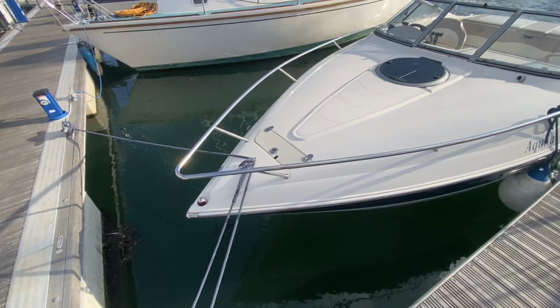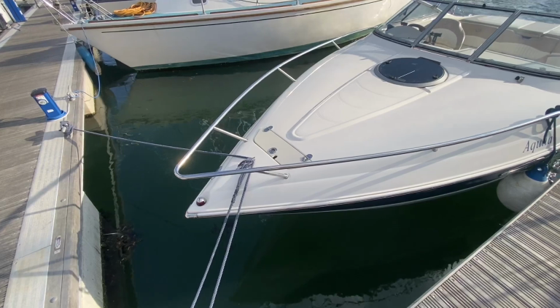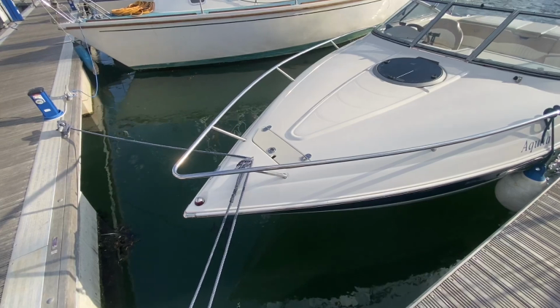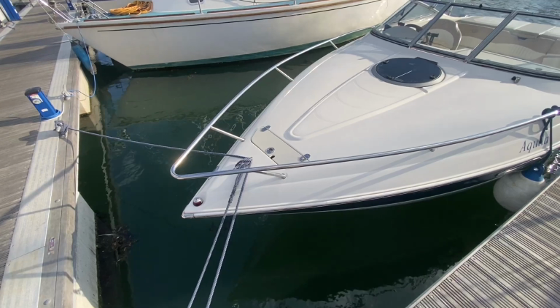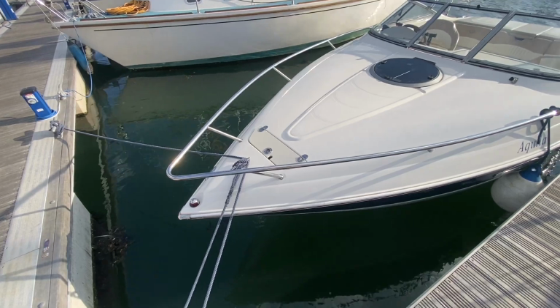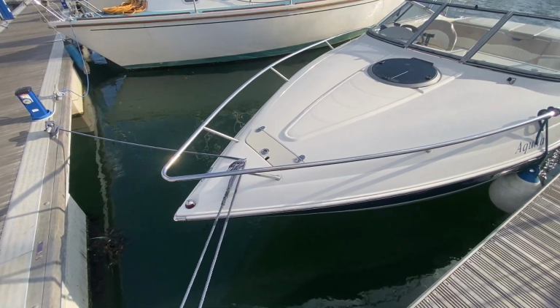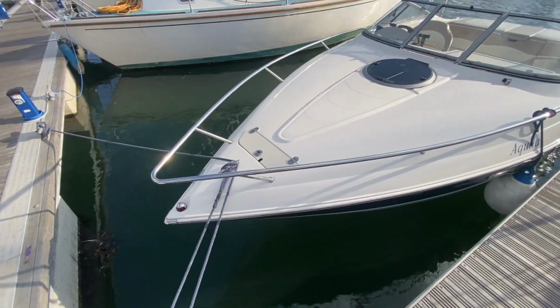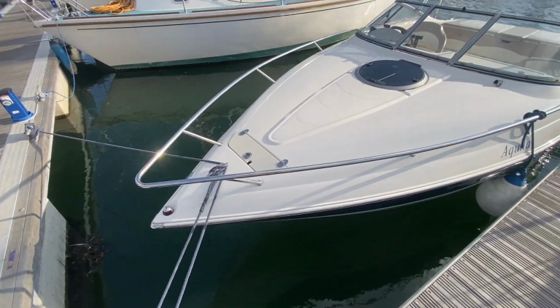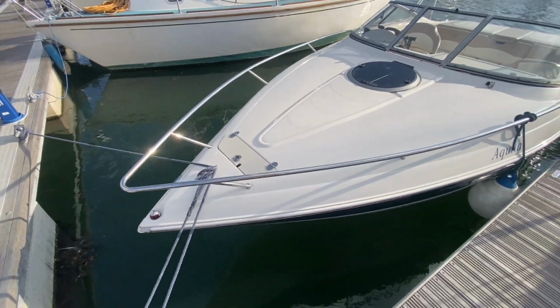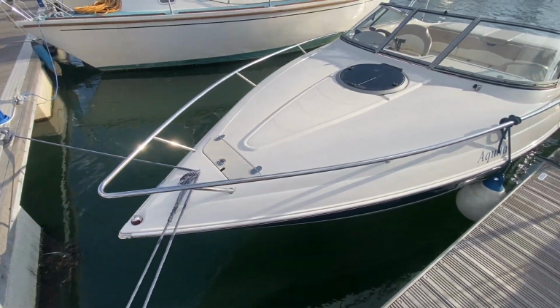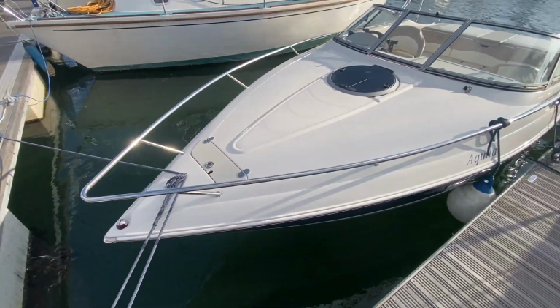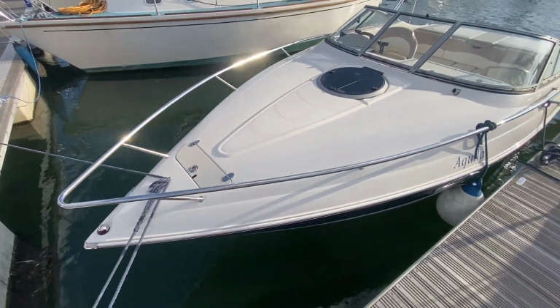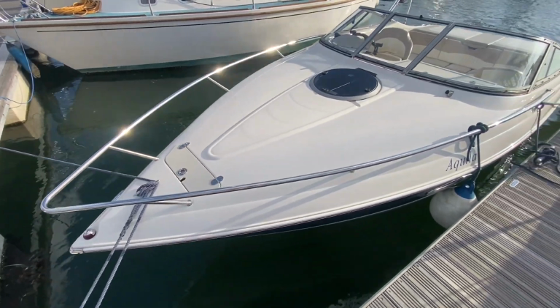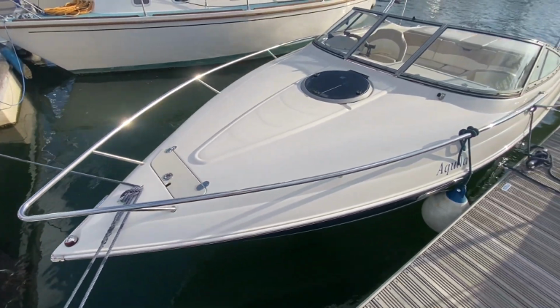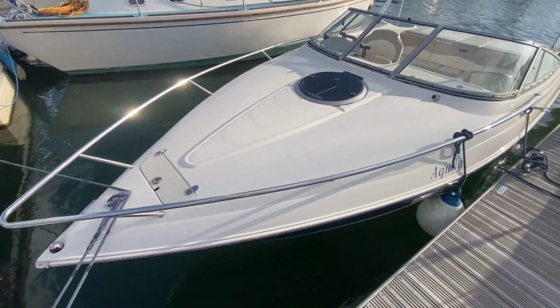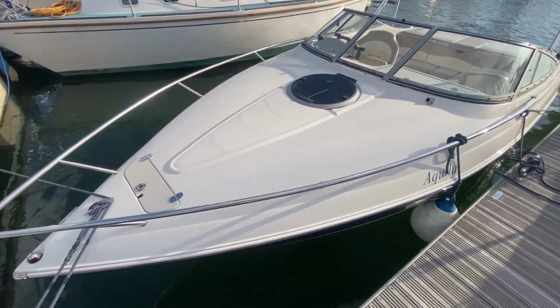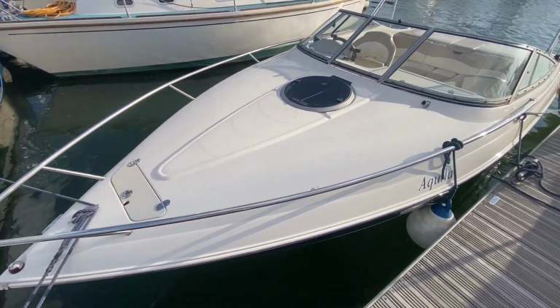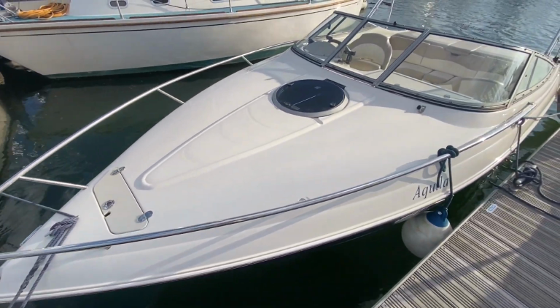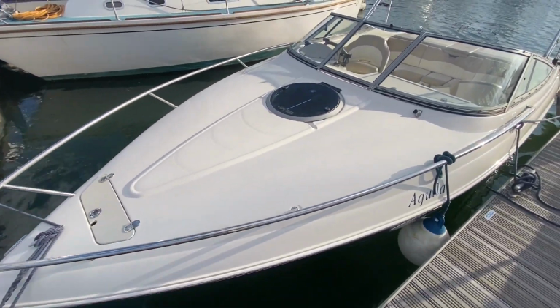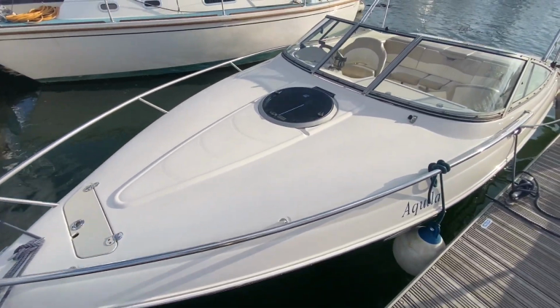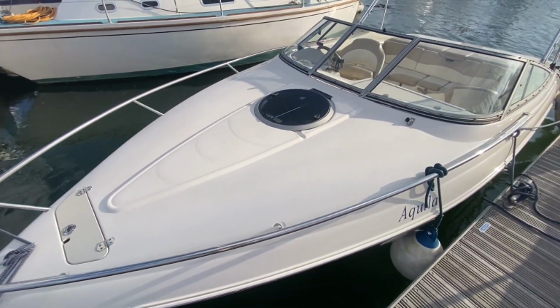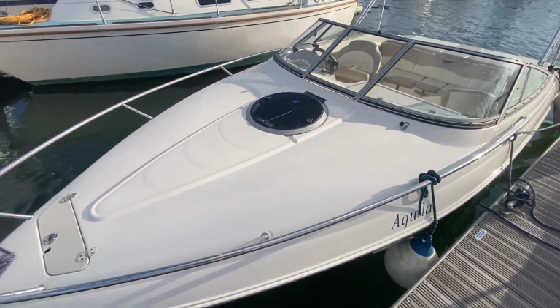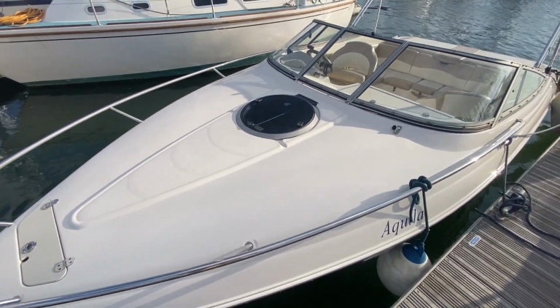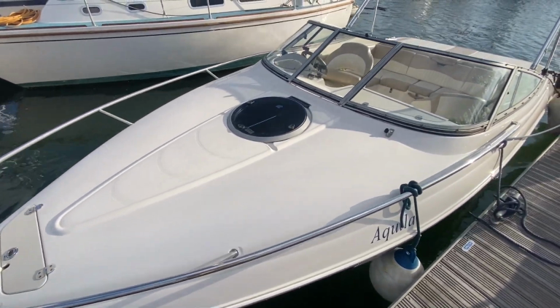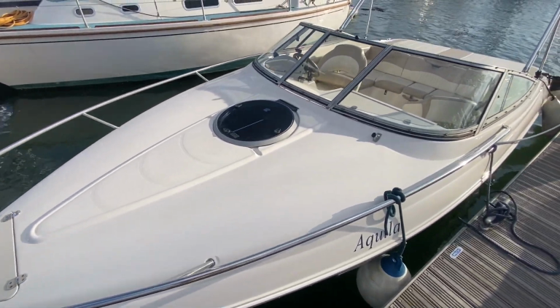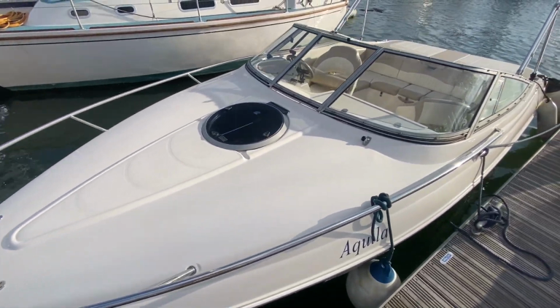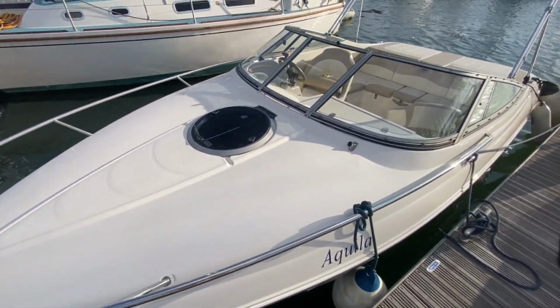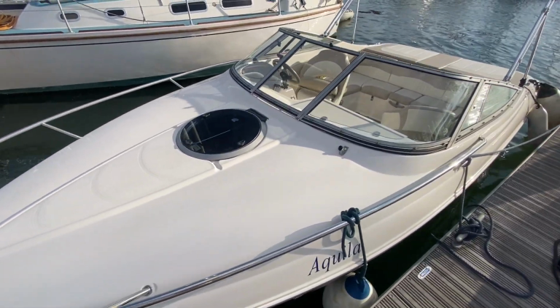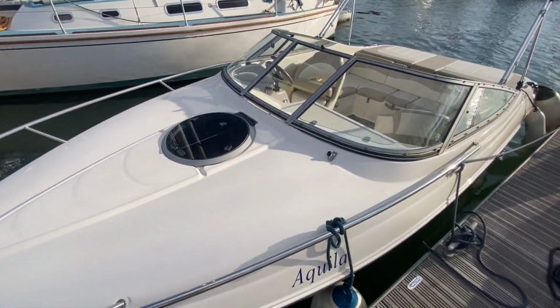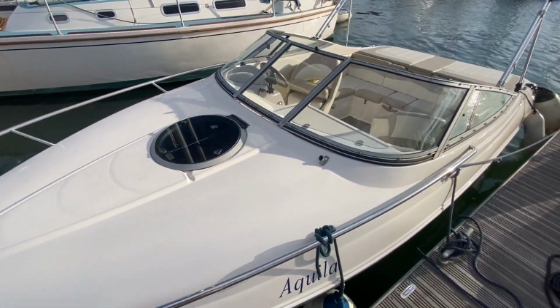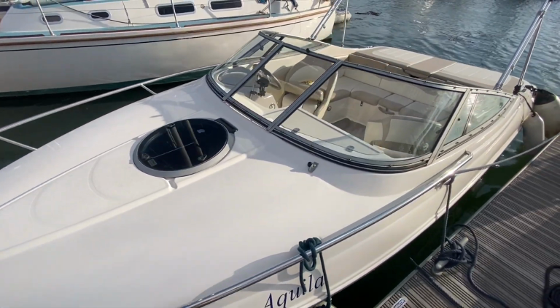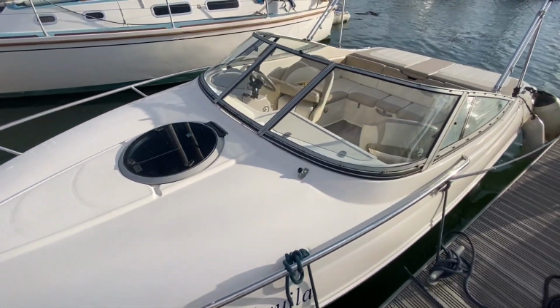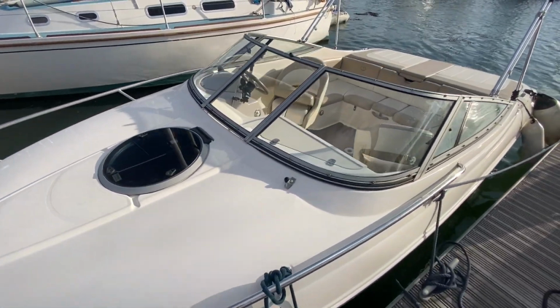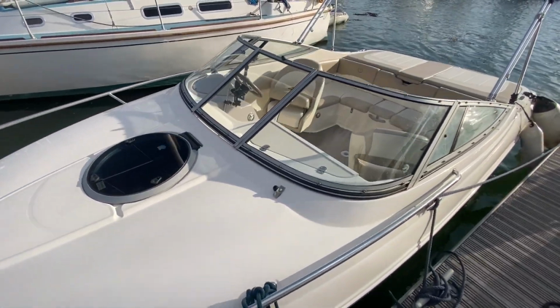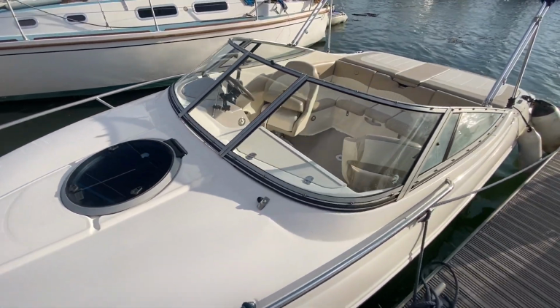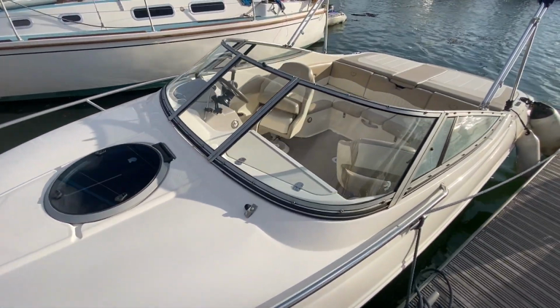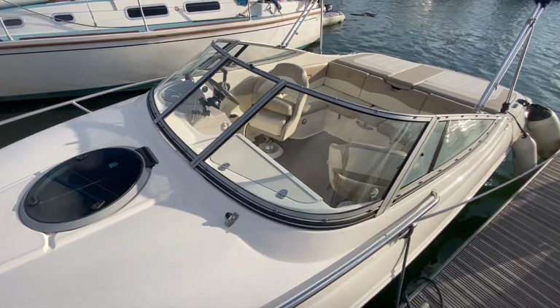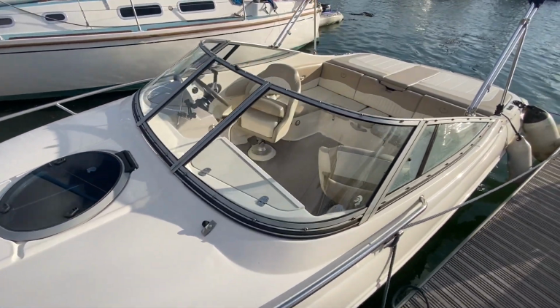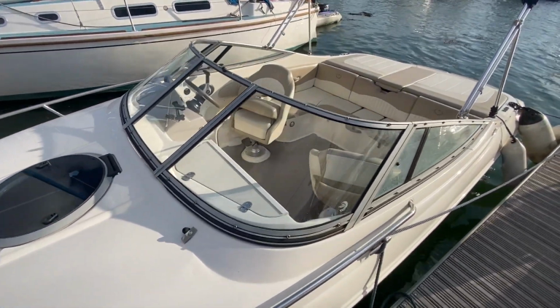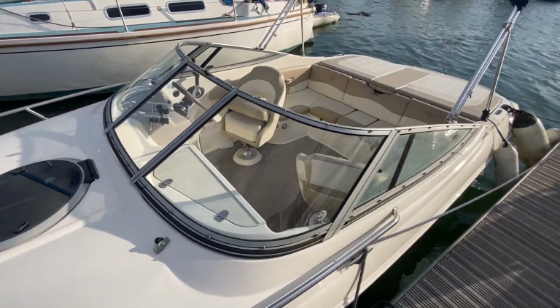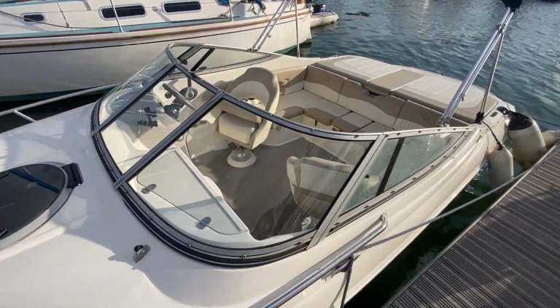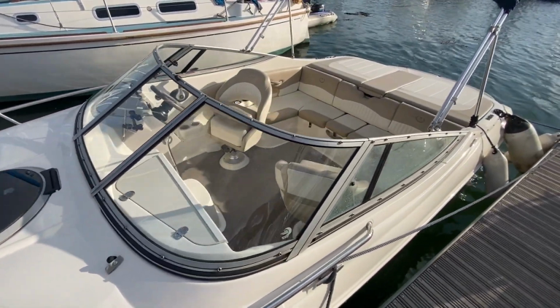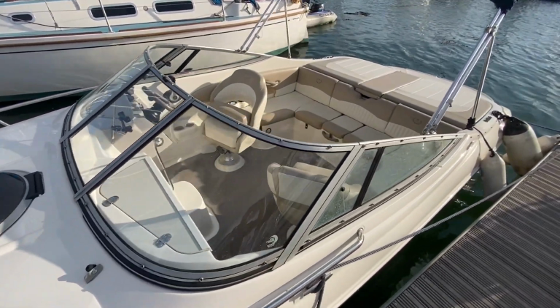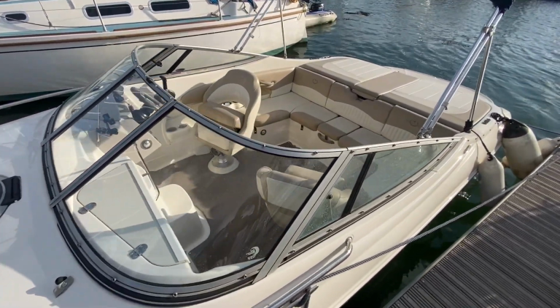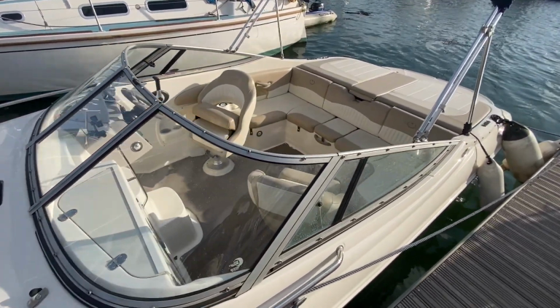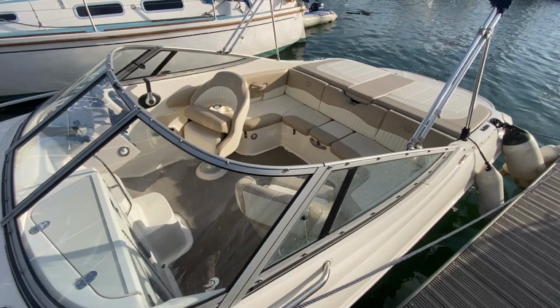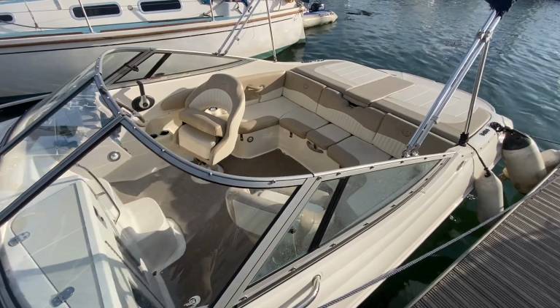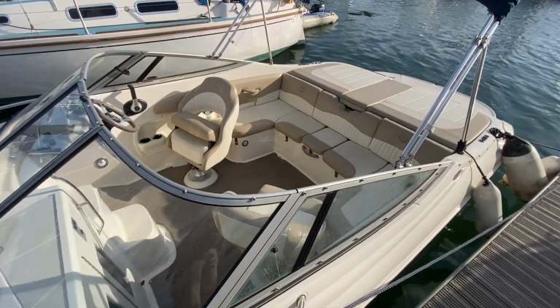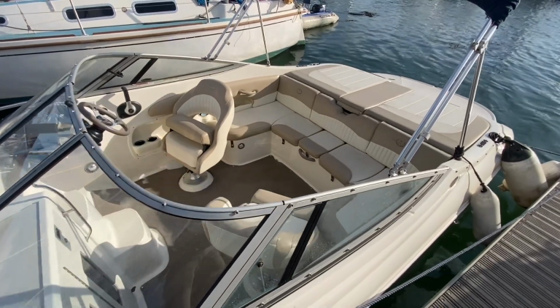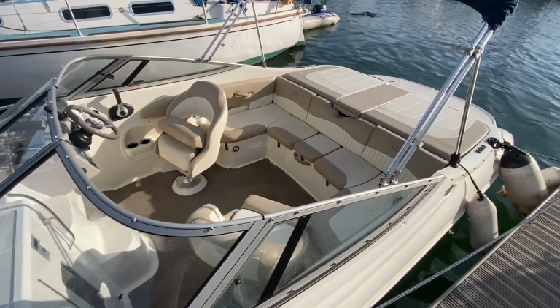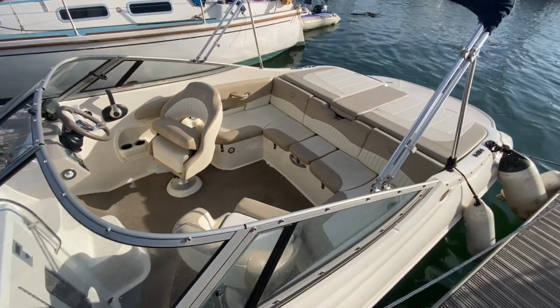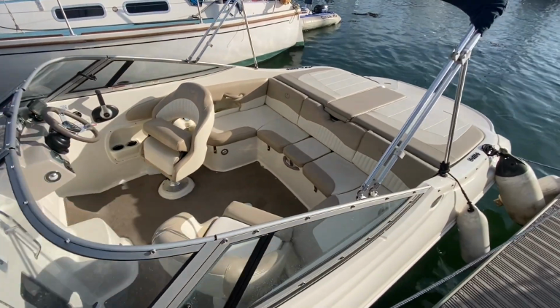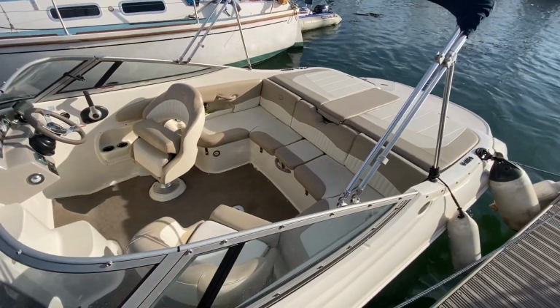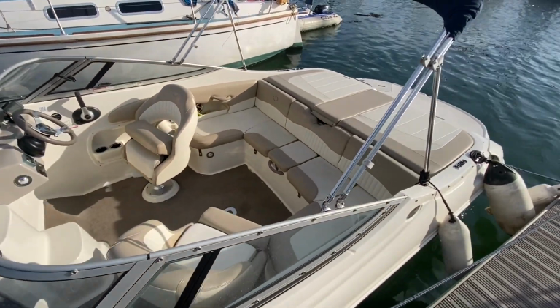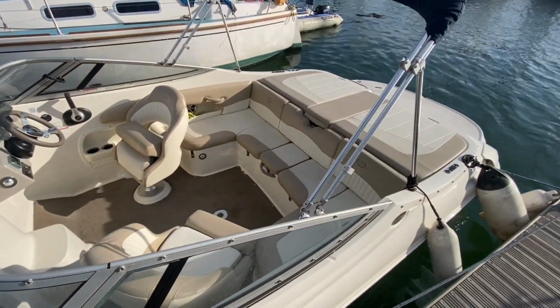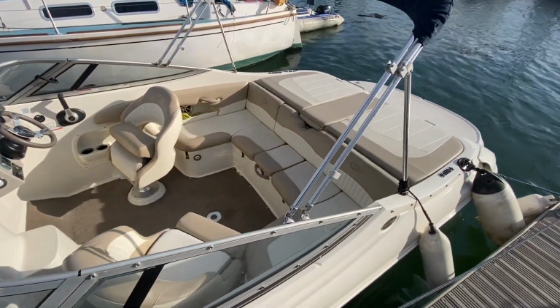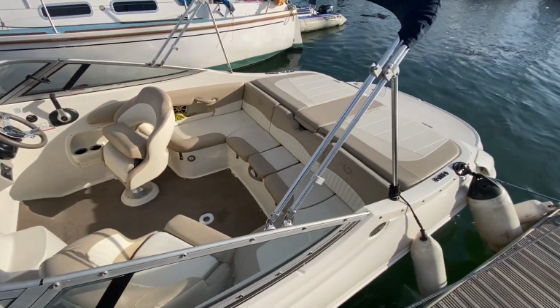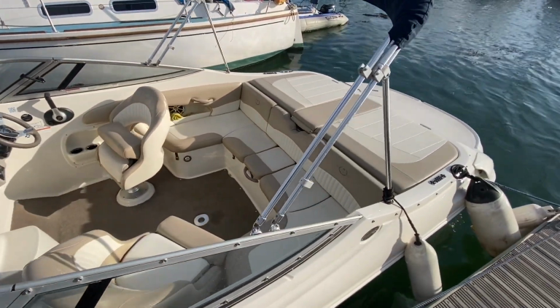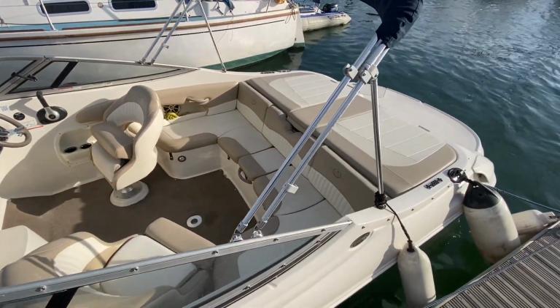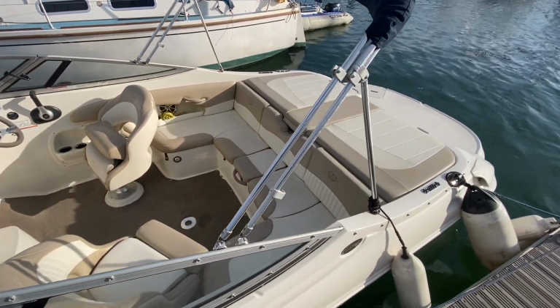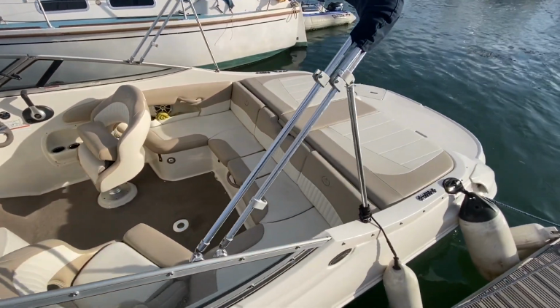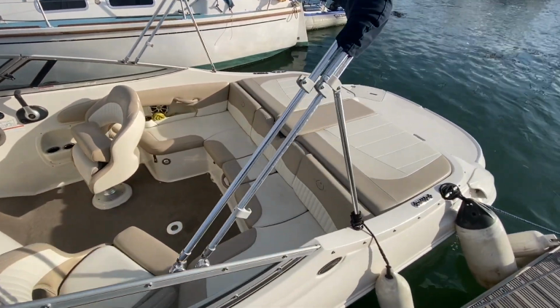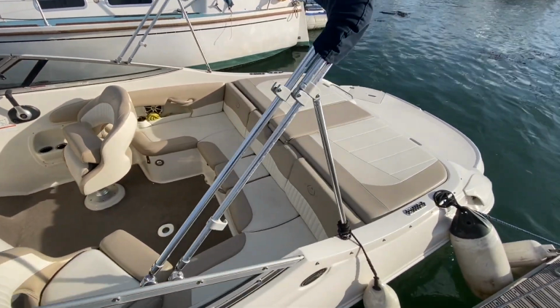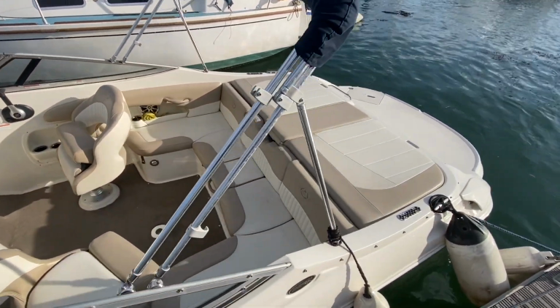Hi, this is Nick from Berkshire Southampton. I'm just going to show you the outside of the Stingray we've got for sale, coming down the port side here and the cockpit.